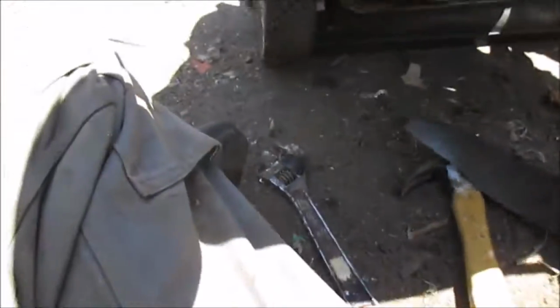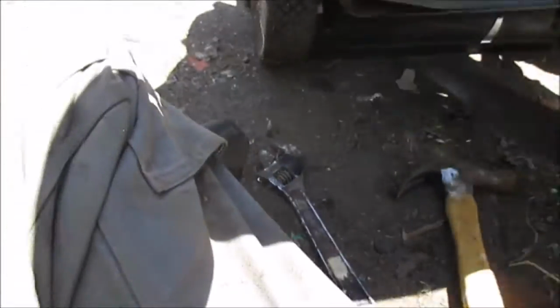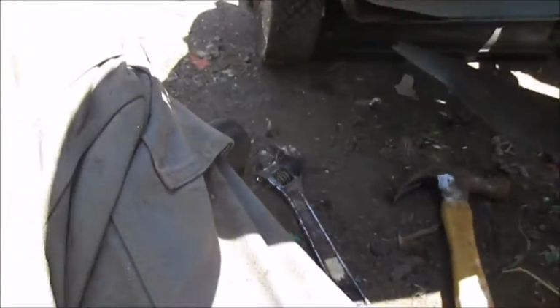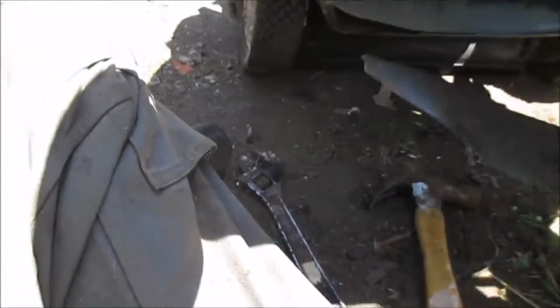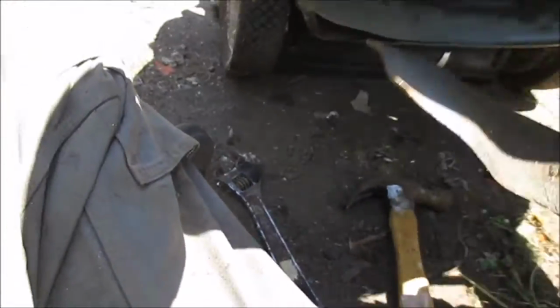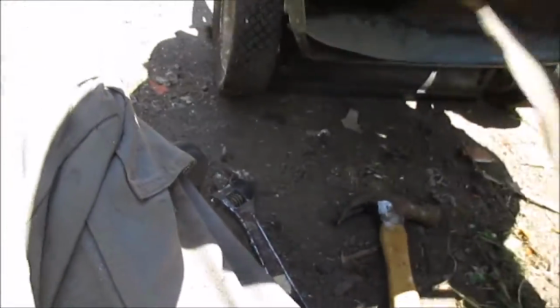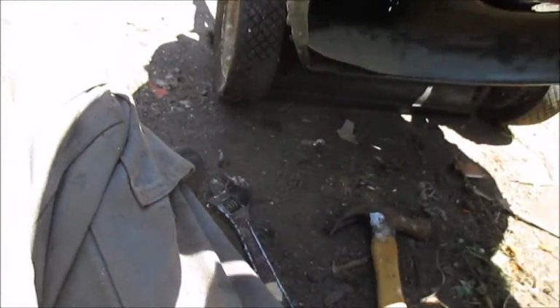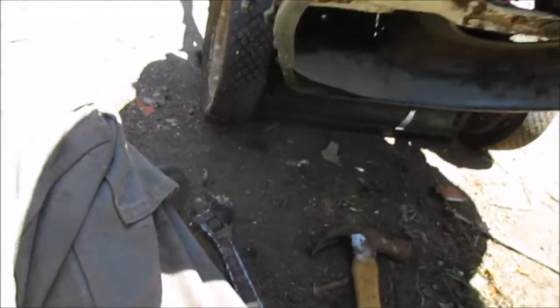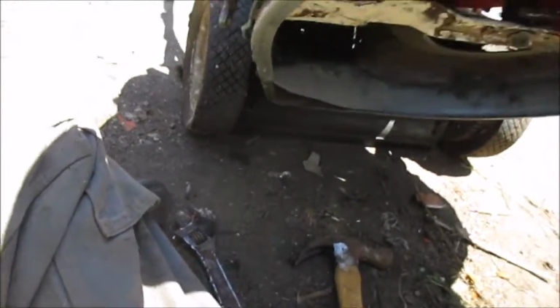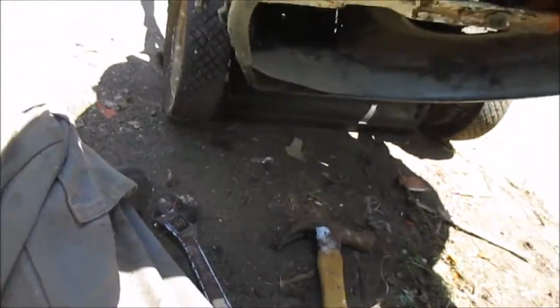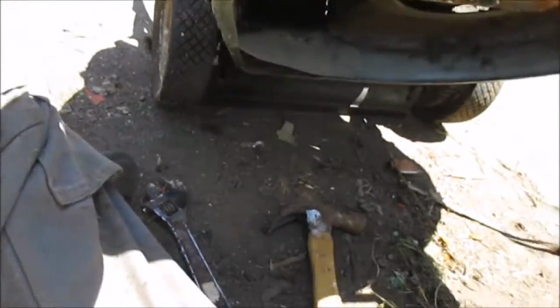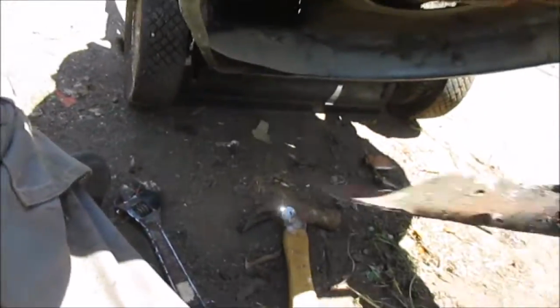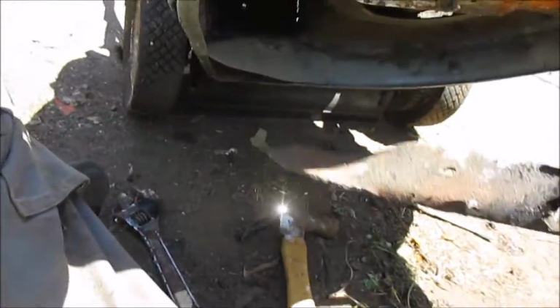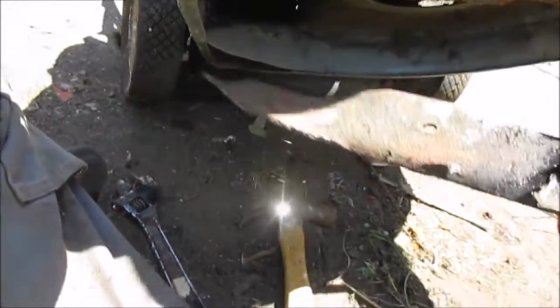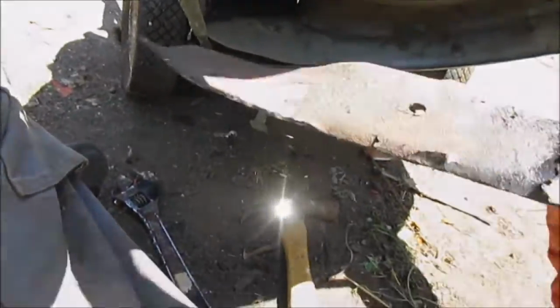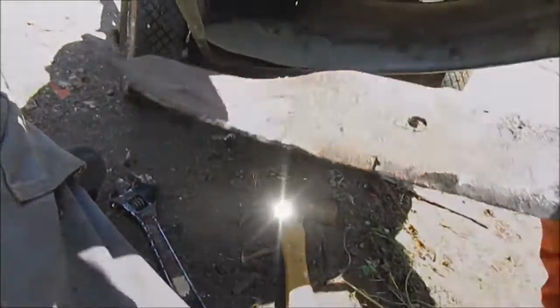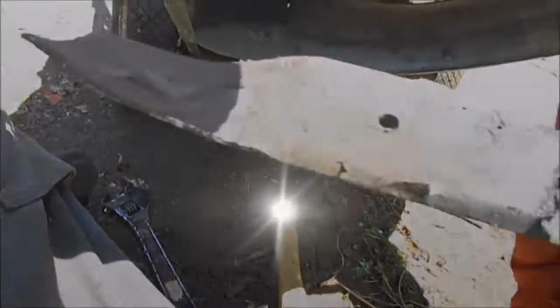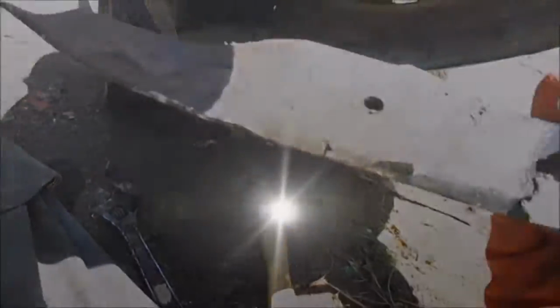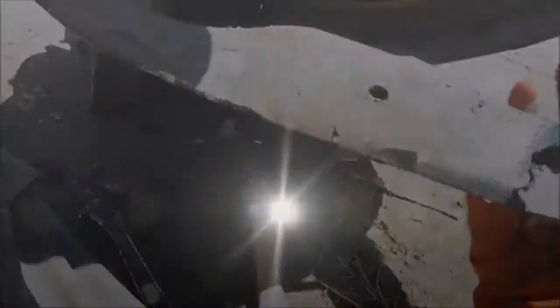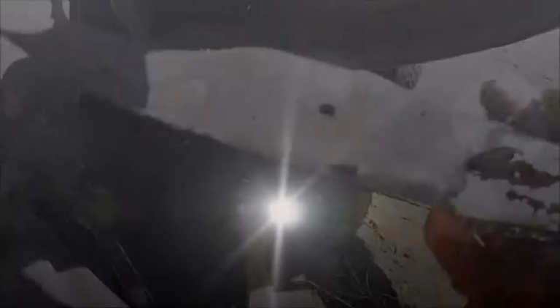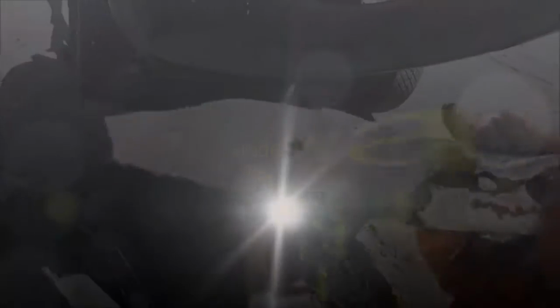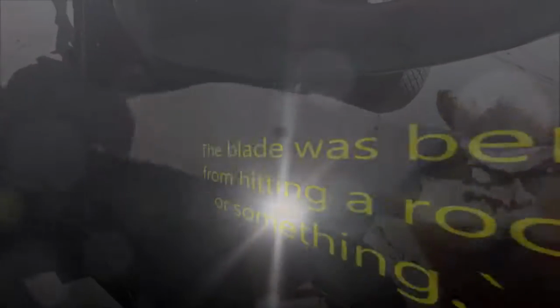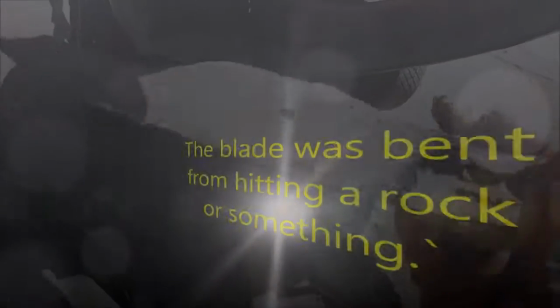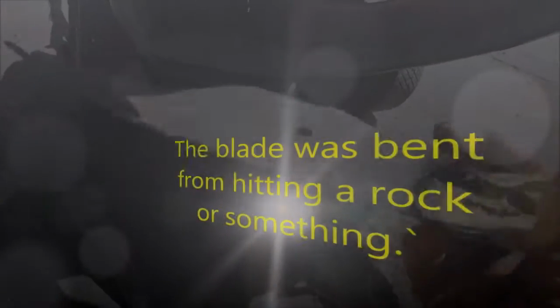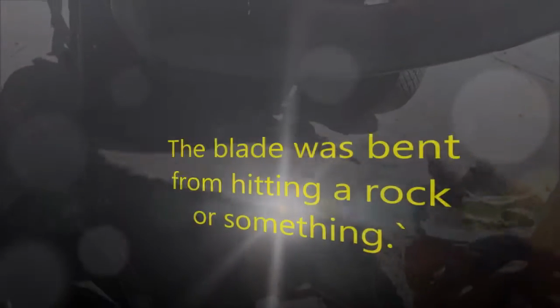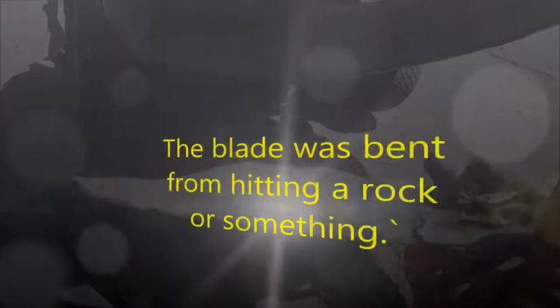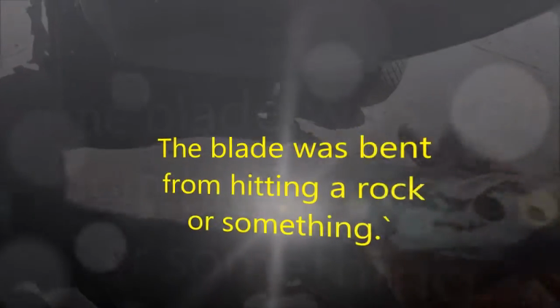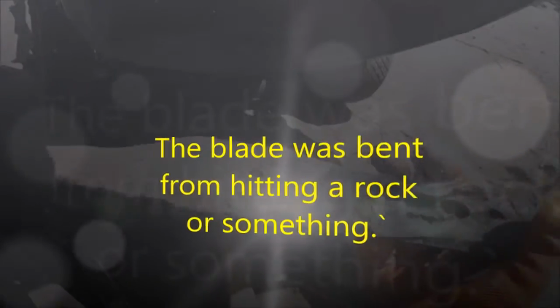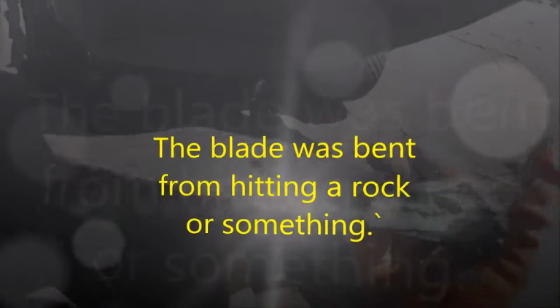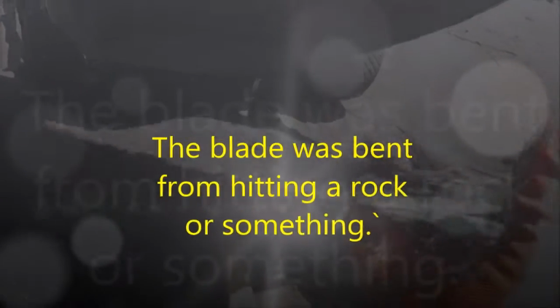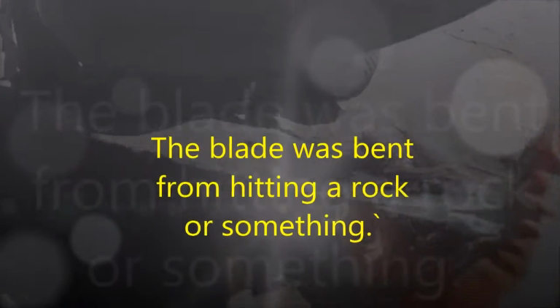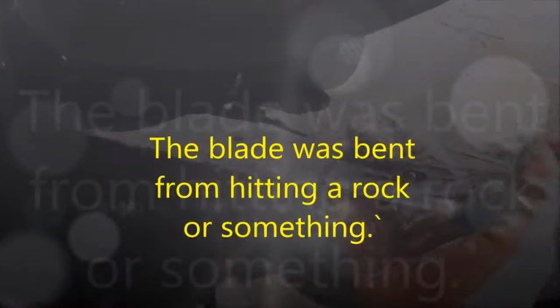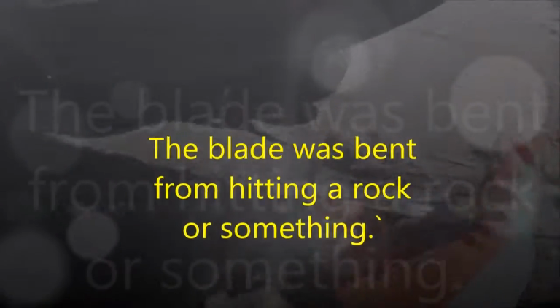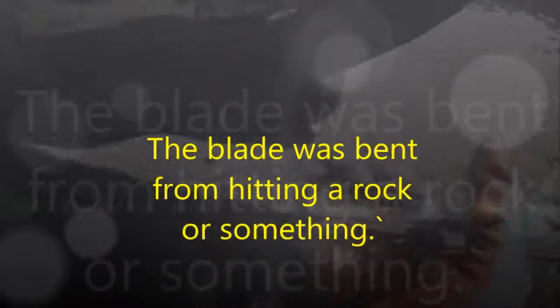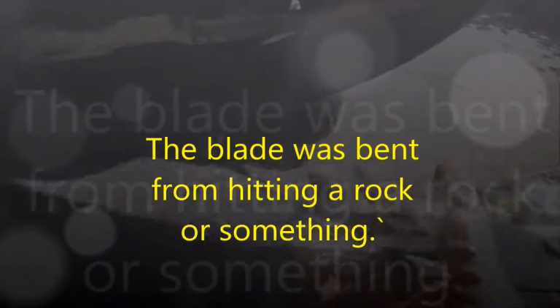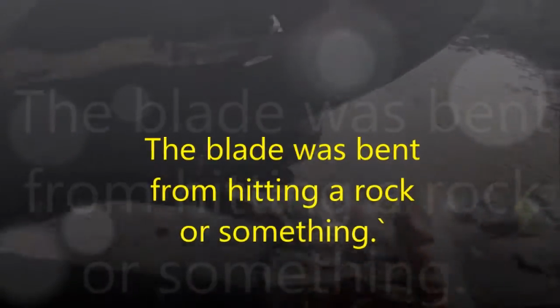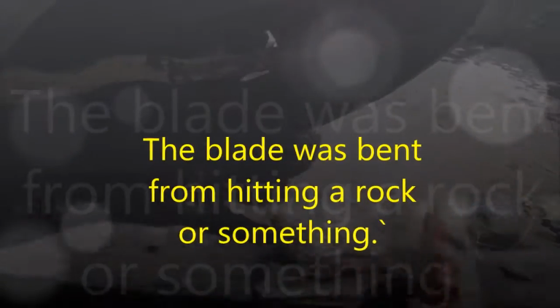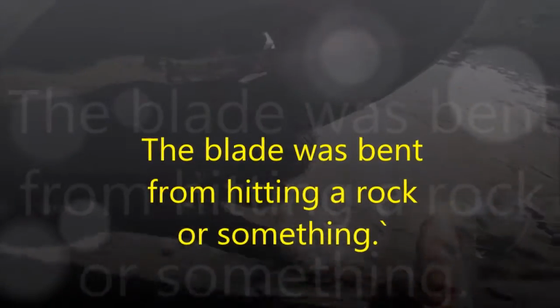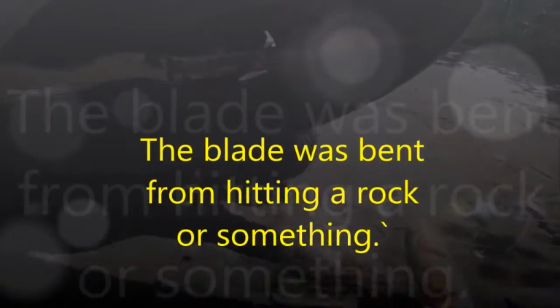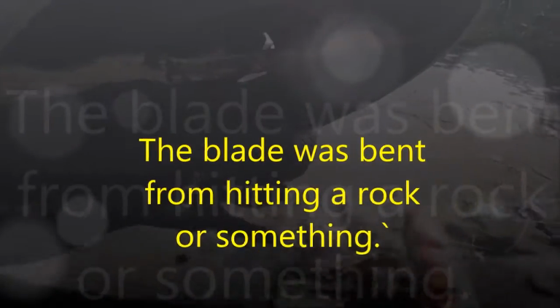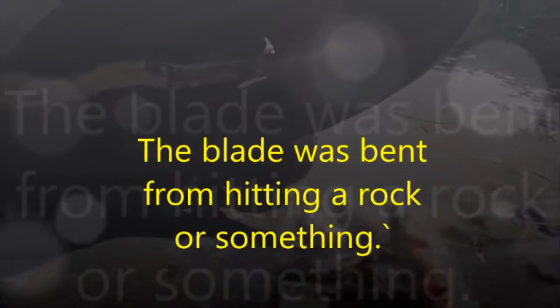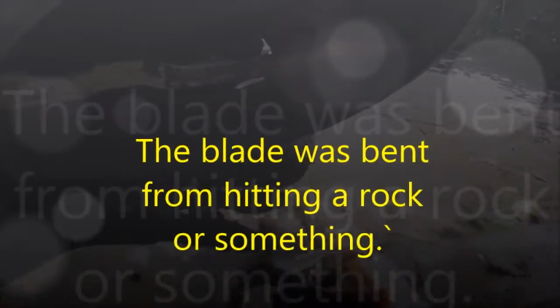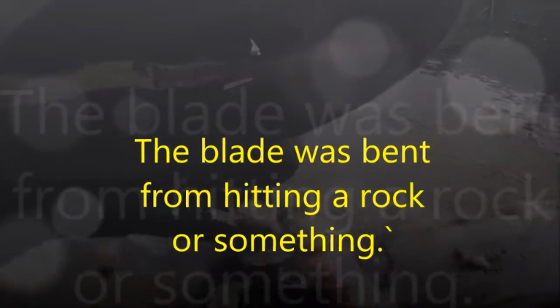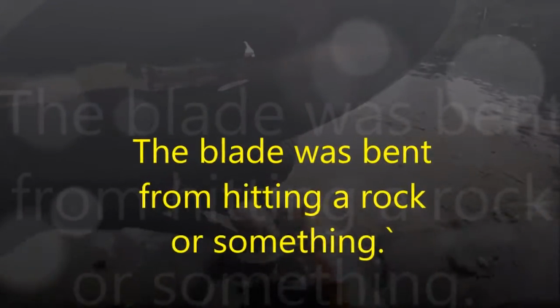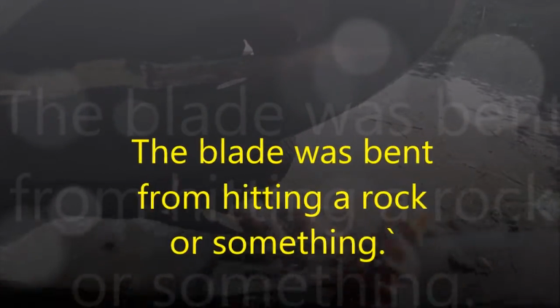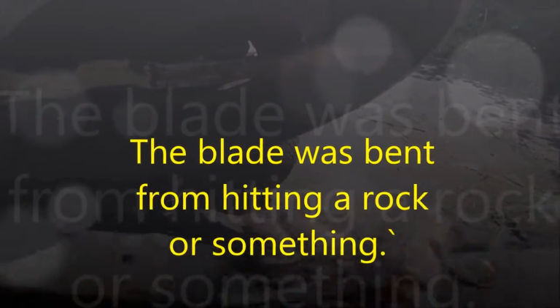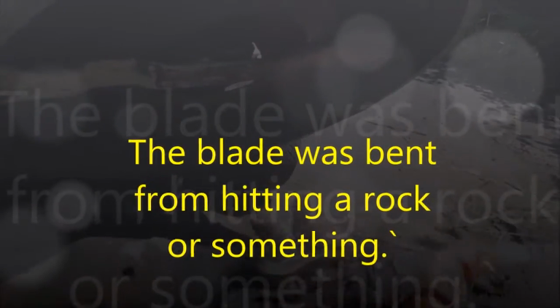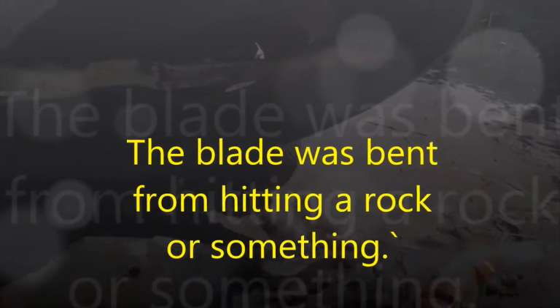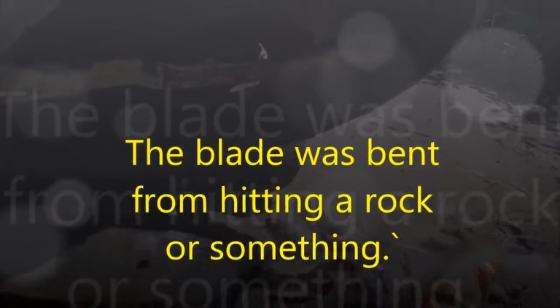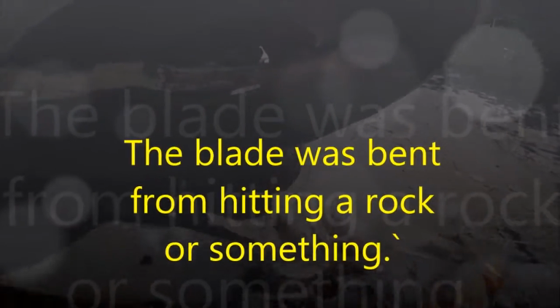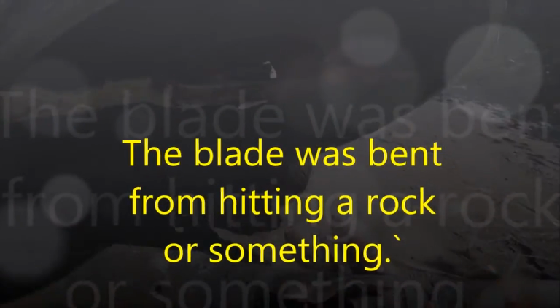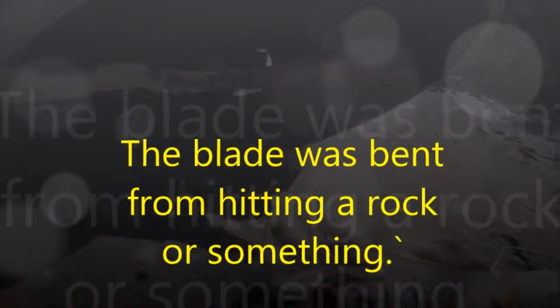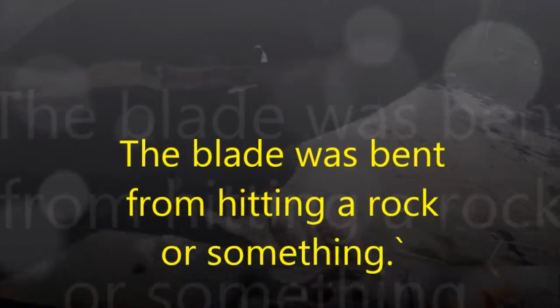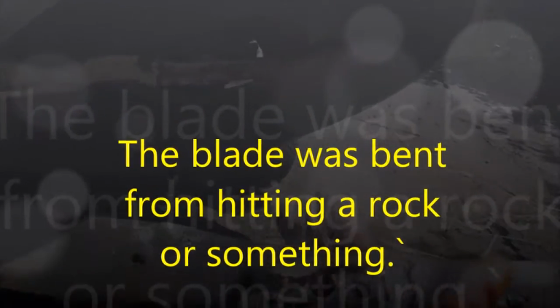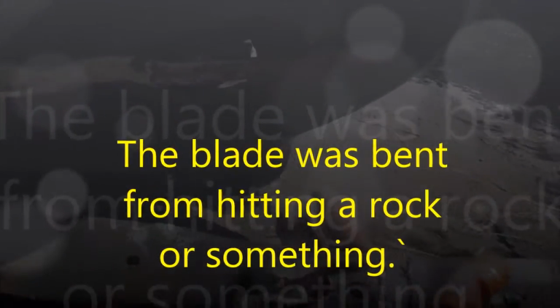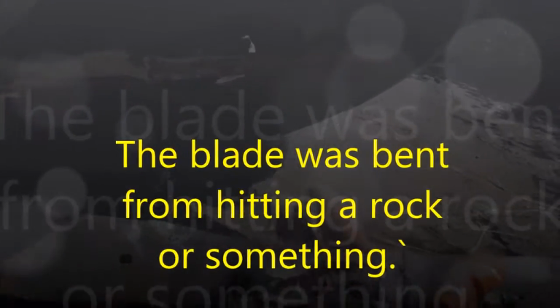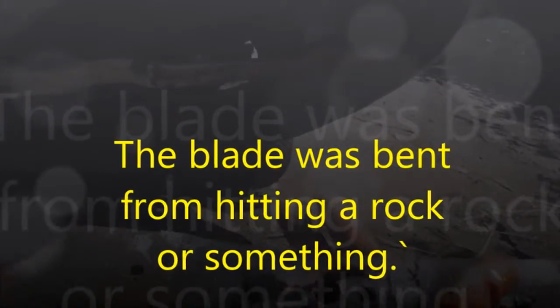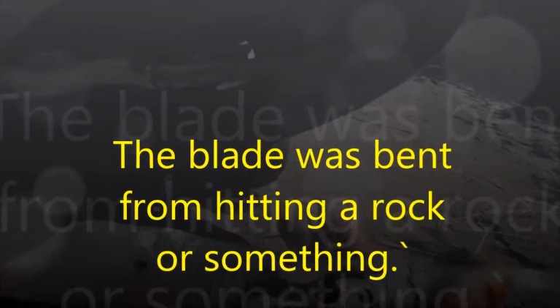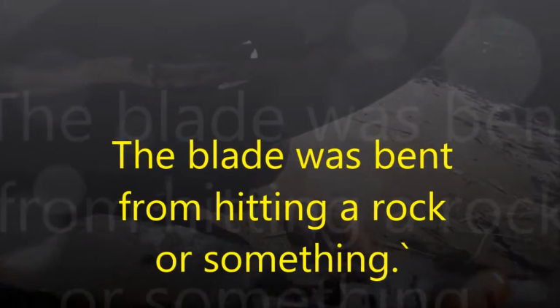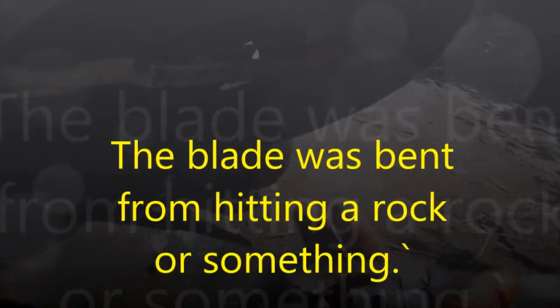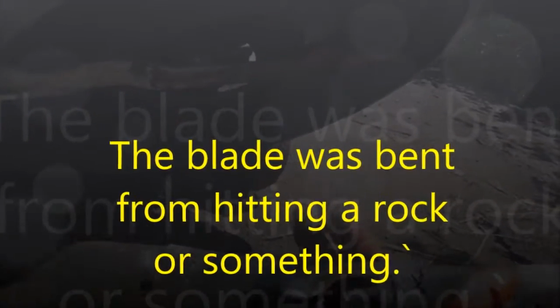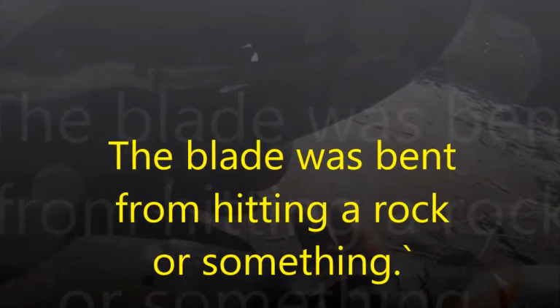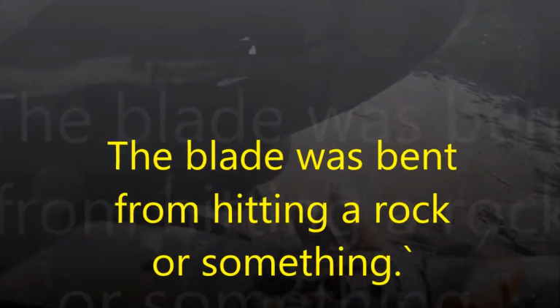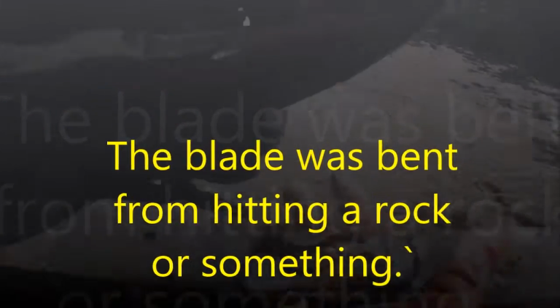What I found was this is a 21-inch blade. Apparently this is very, very common — probably the most common size.